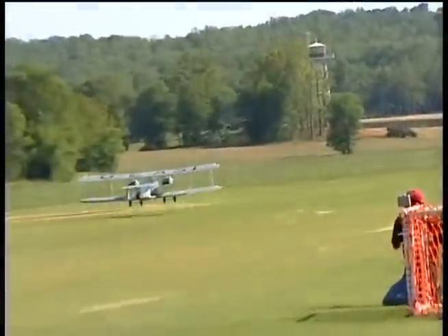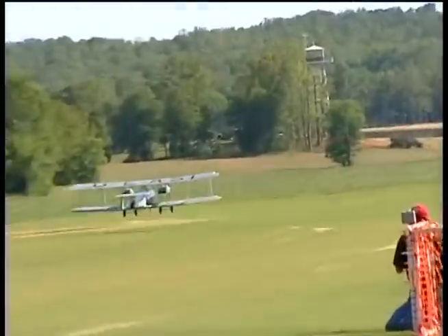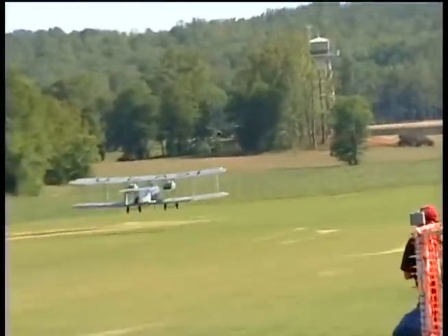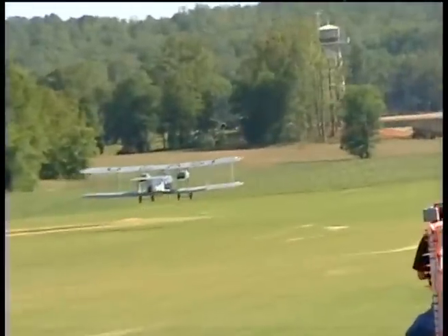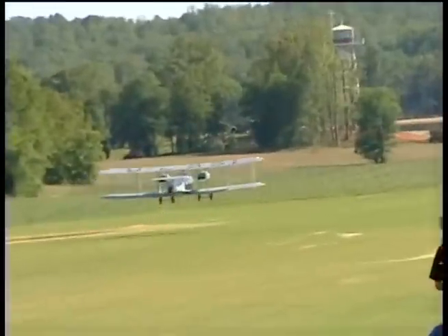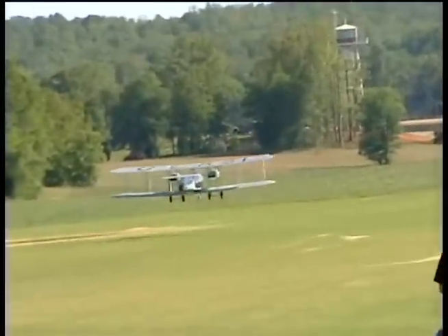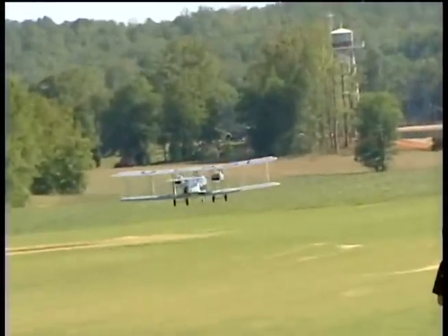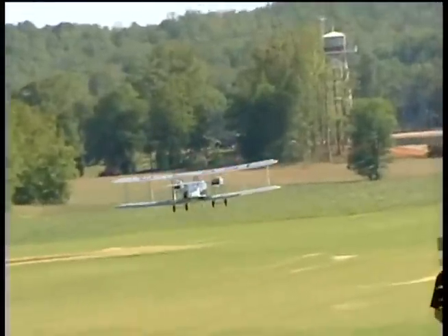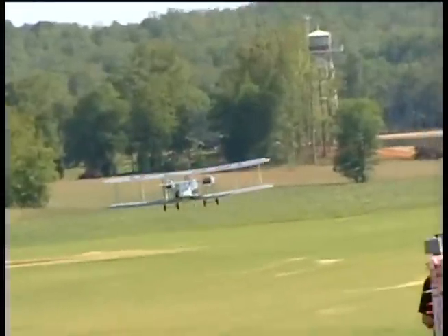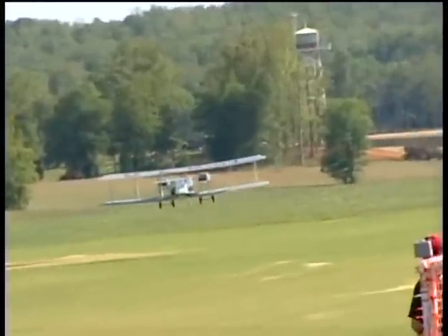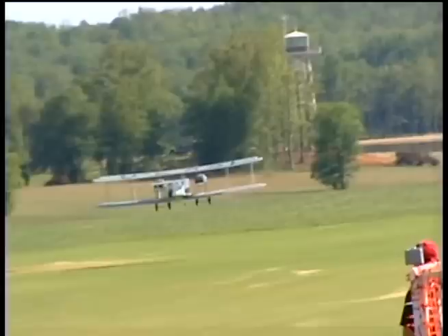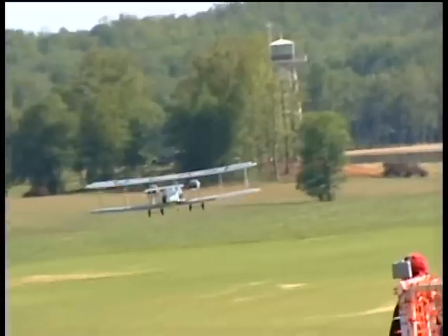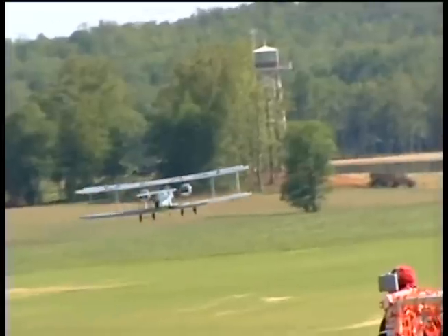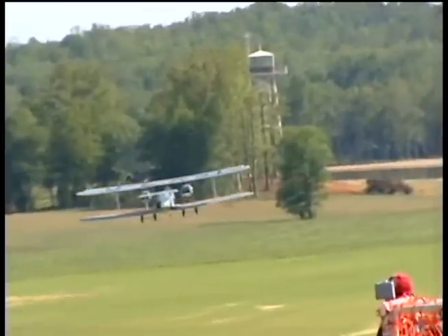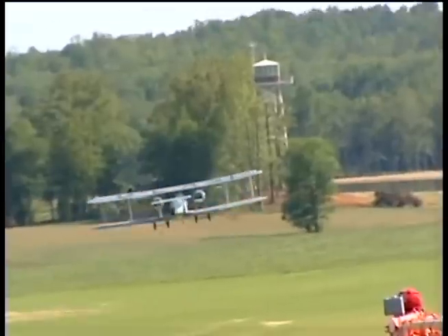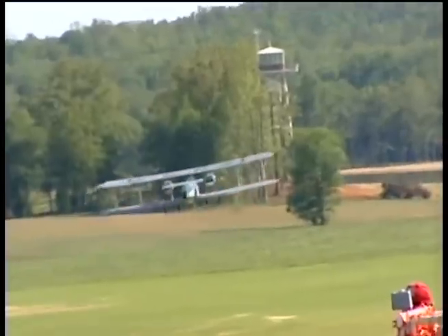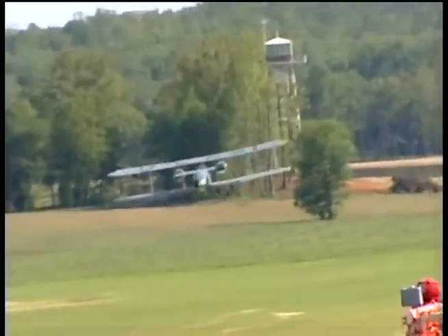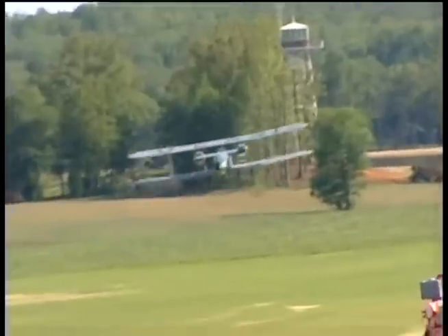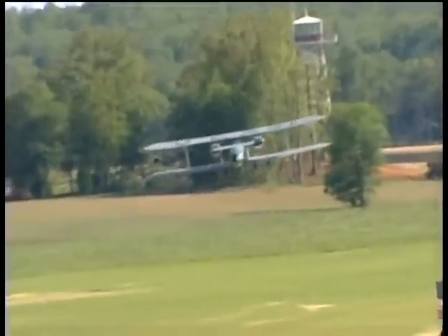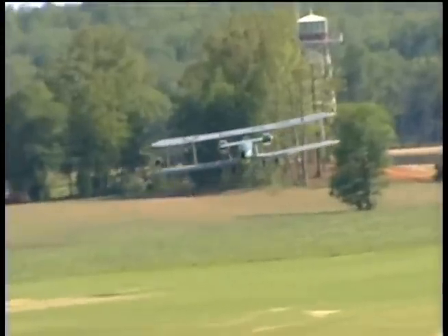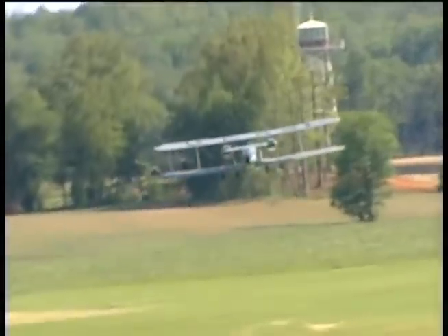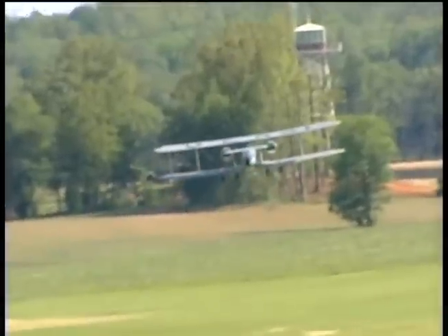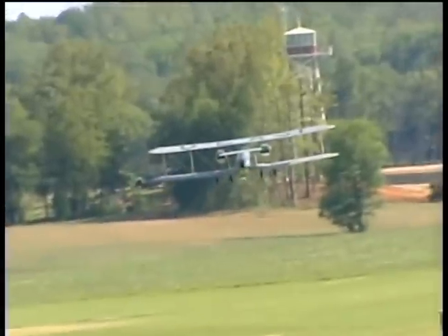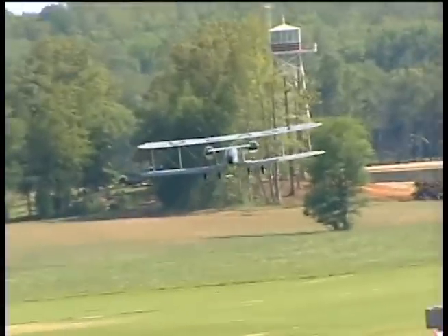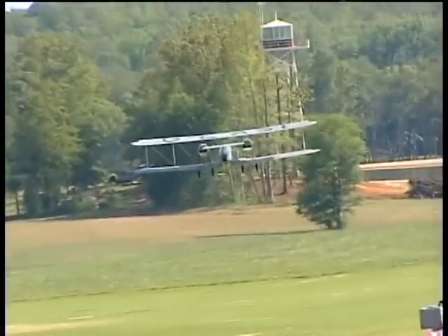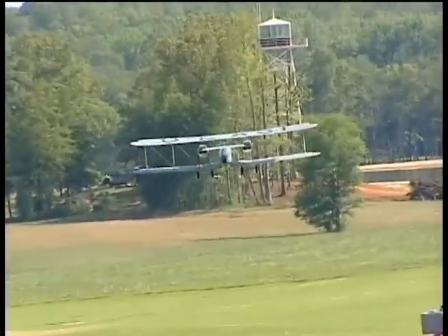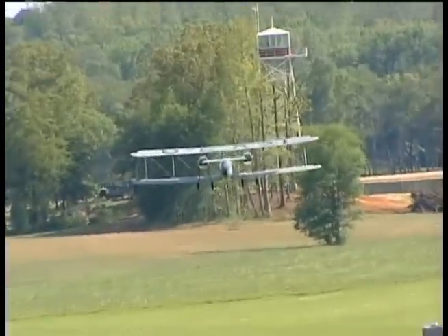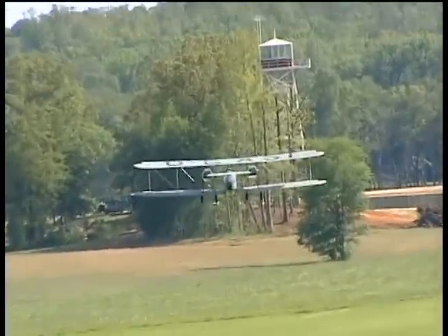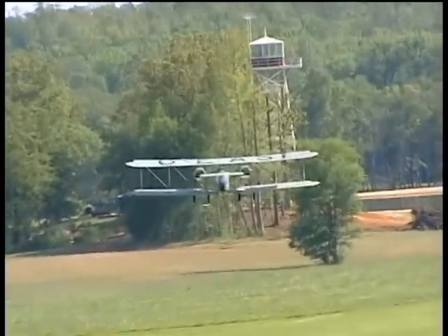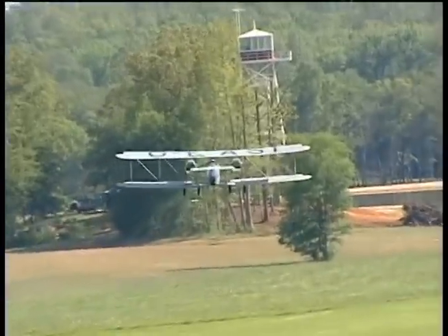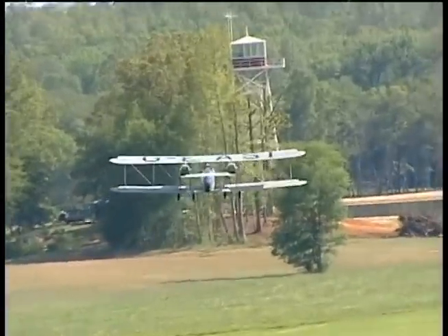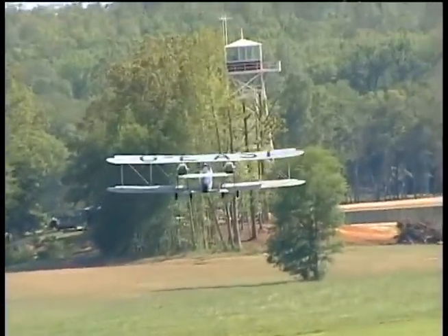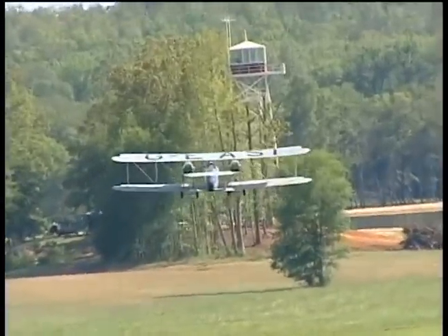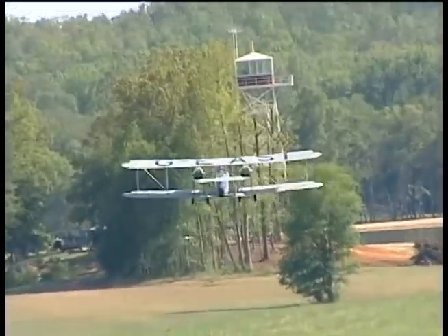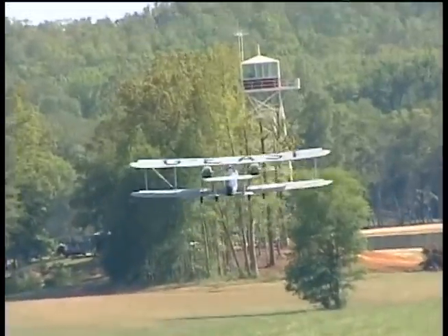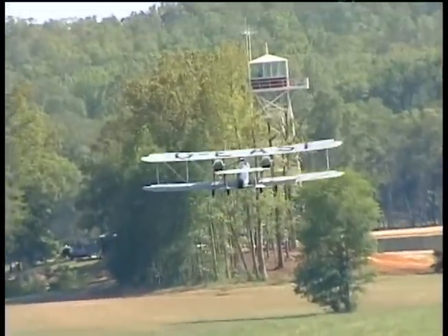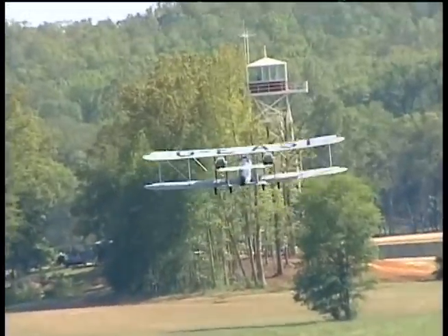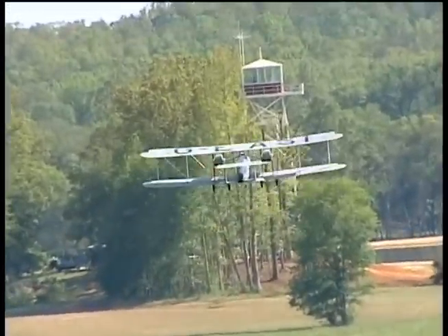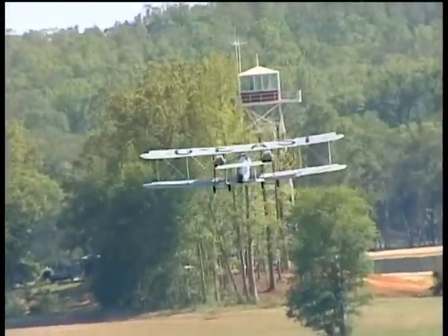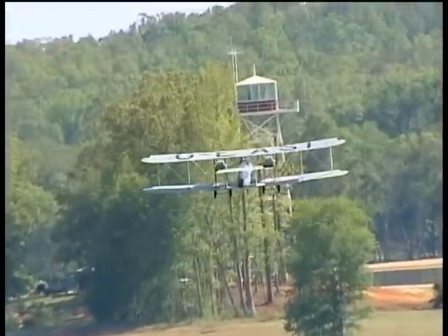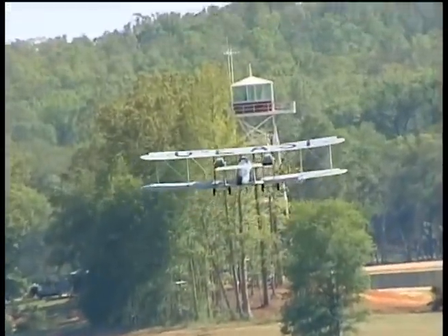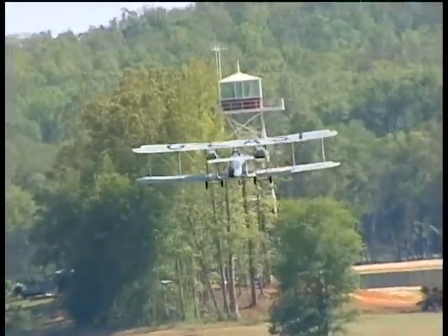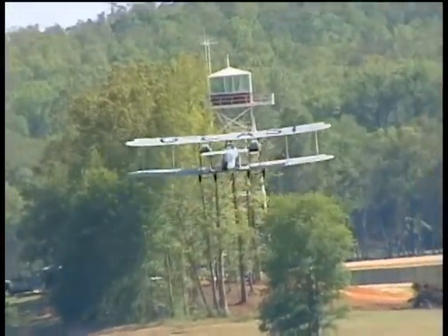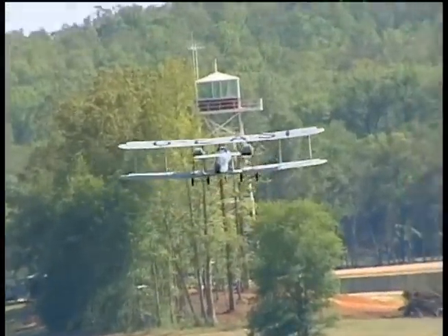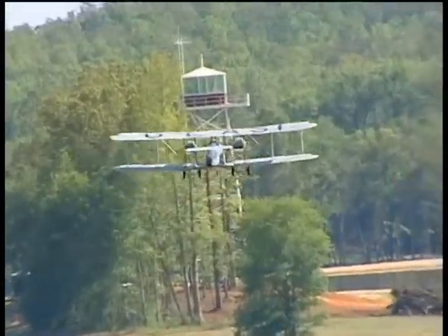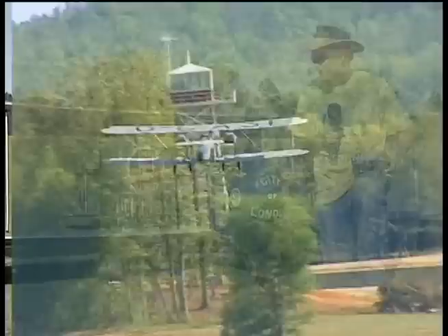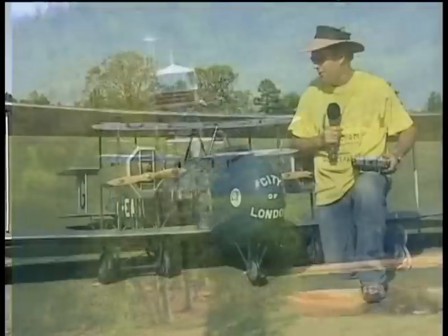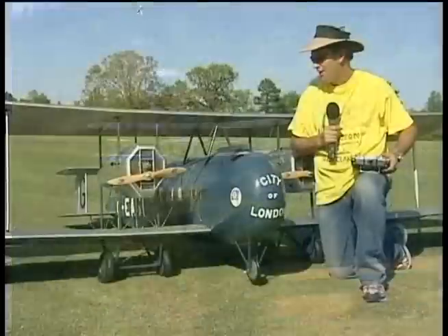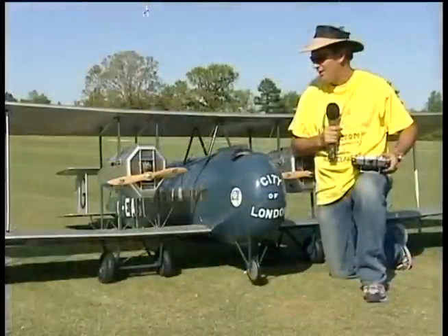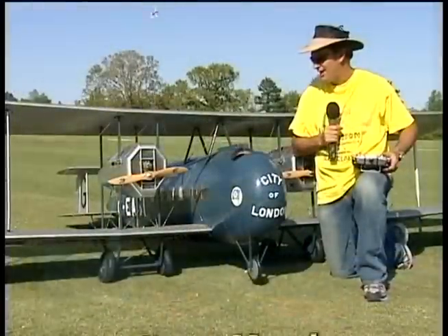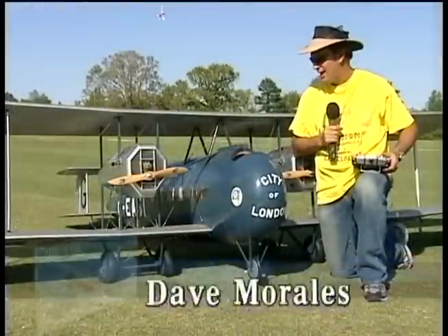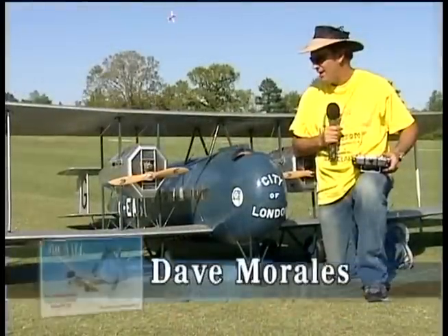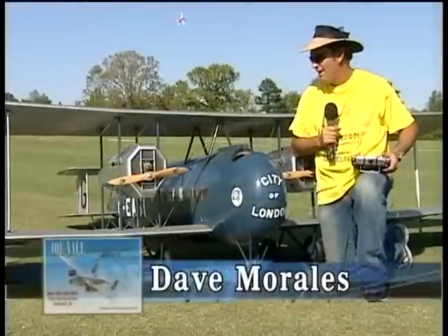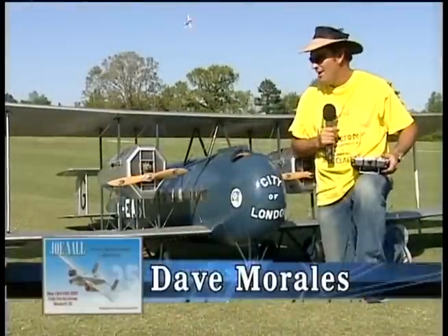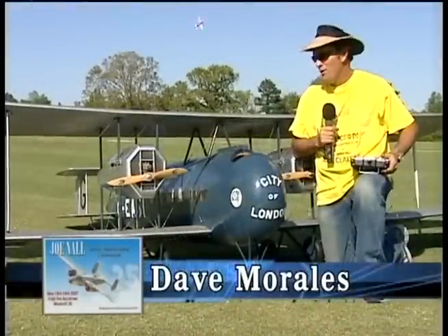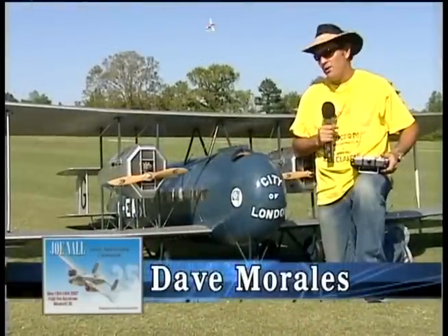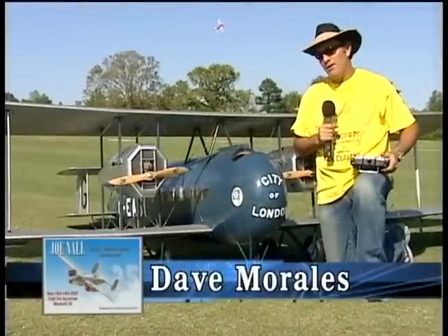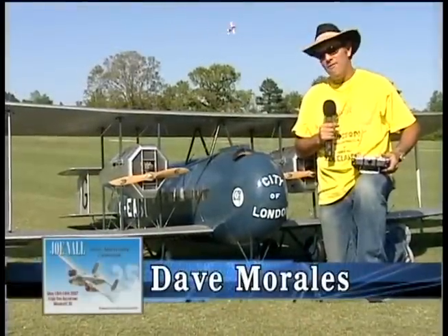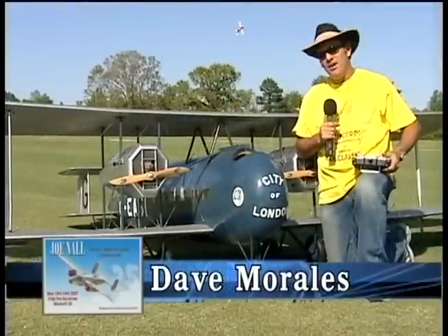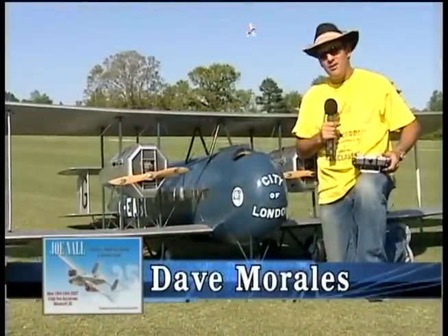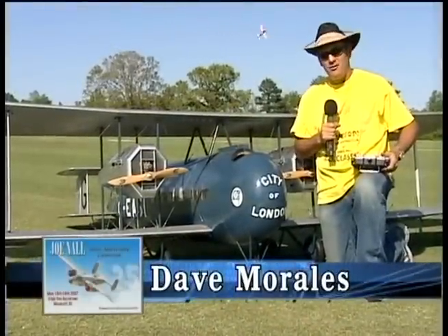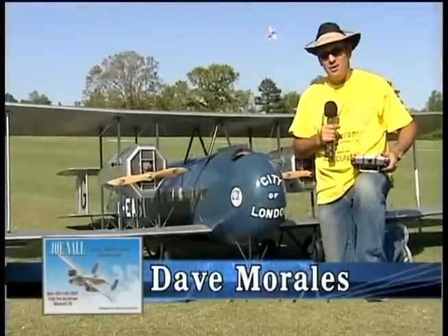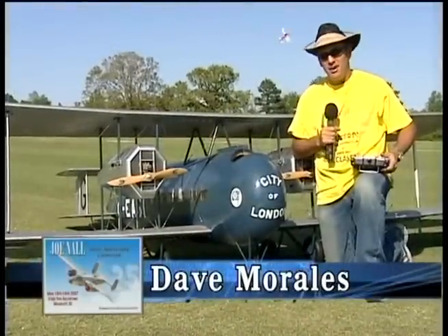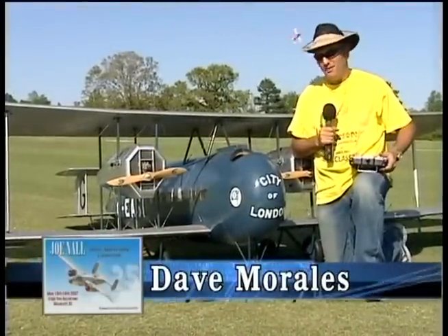Hello, I'm David Morales and I fly with Tucson Radio Control Club out of Tucson, Arizona, and I'm here at the Joe Nall today with the Vickers Vimy.